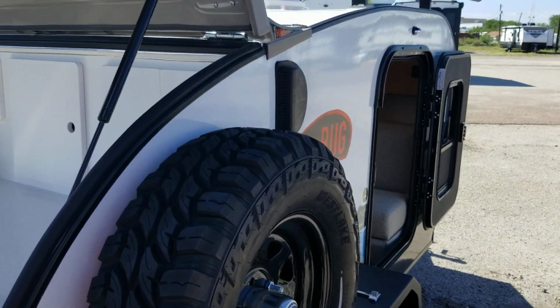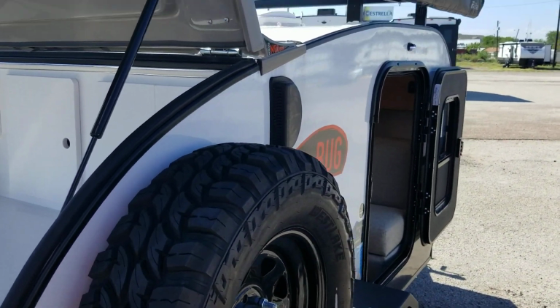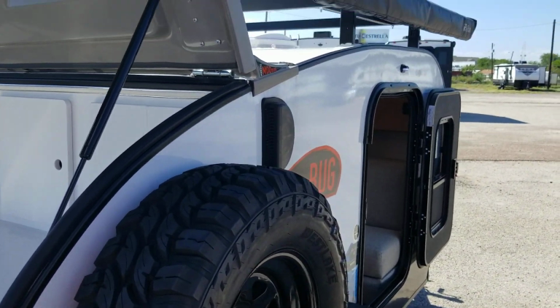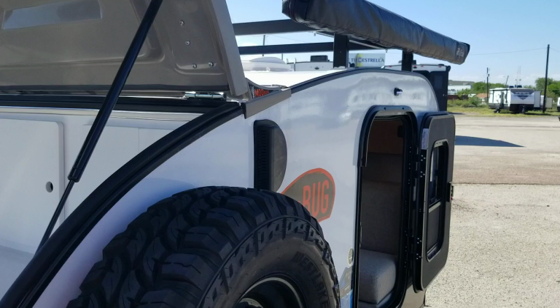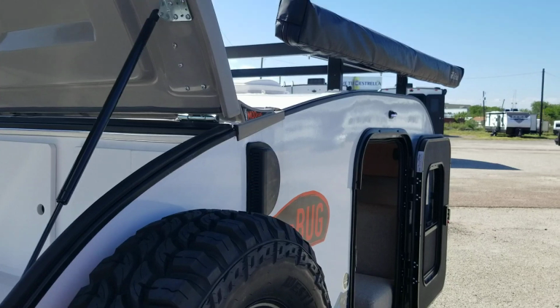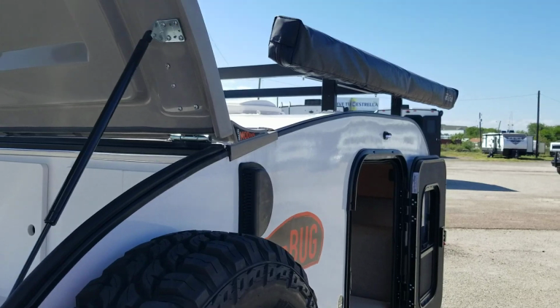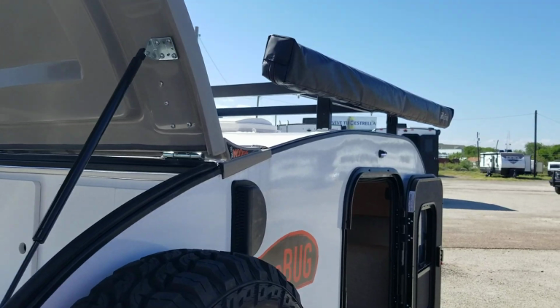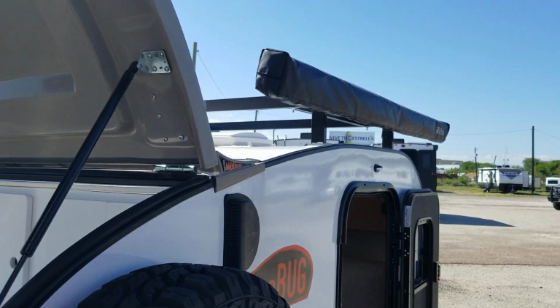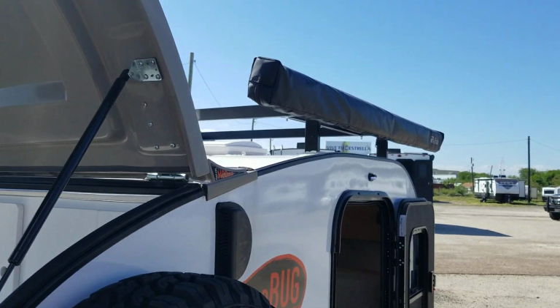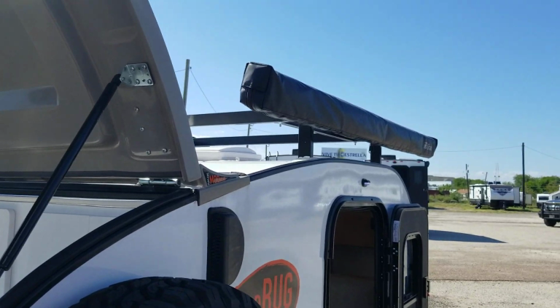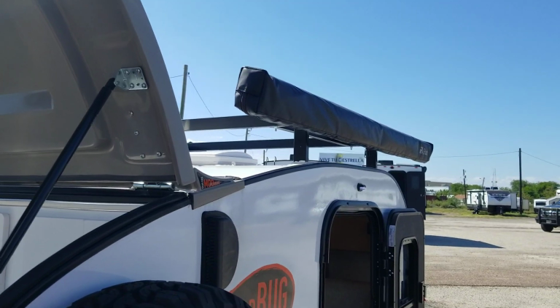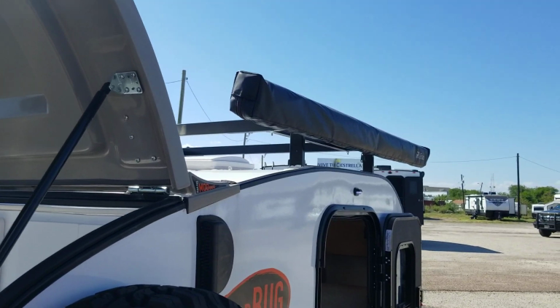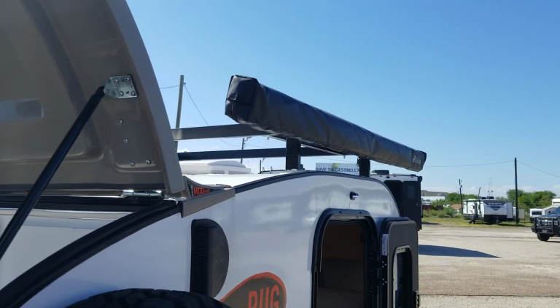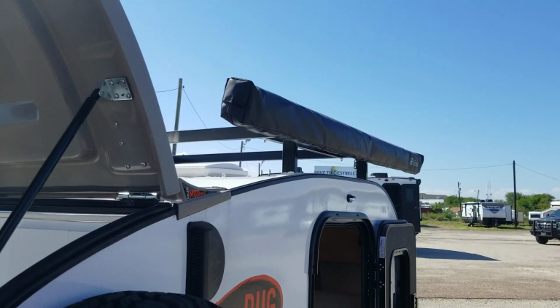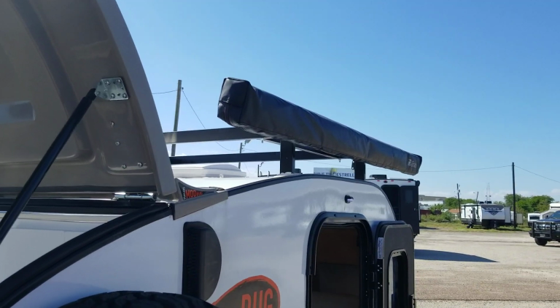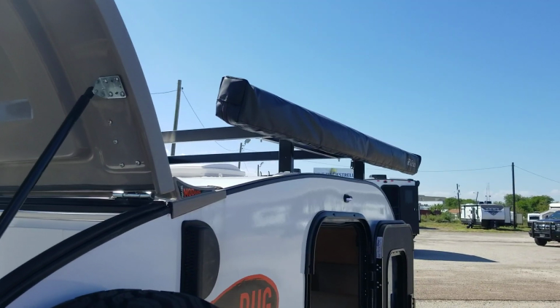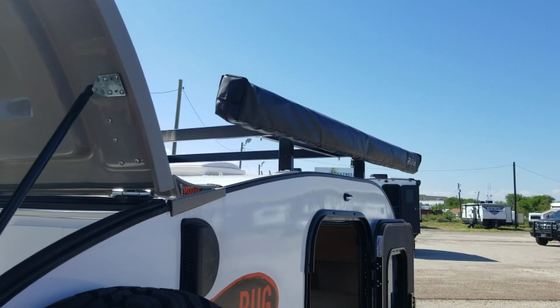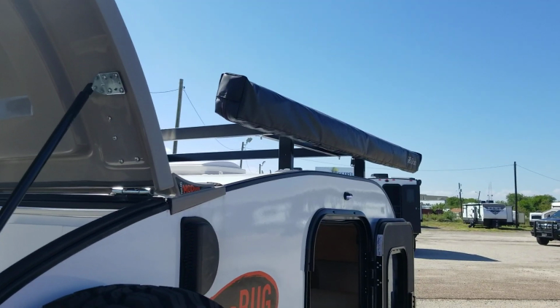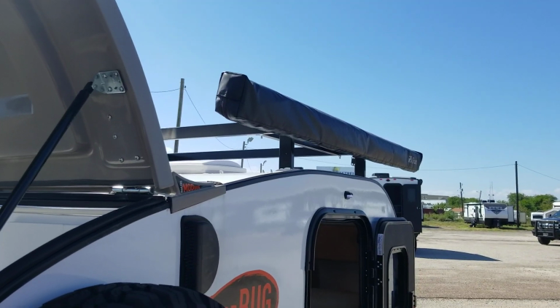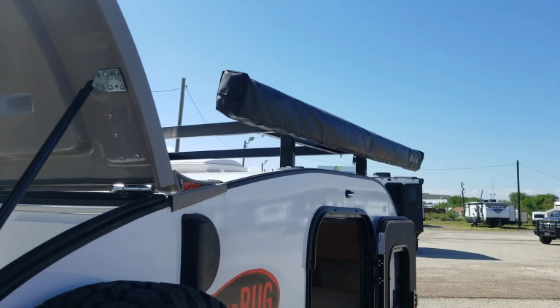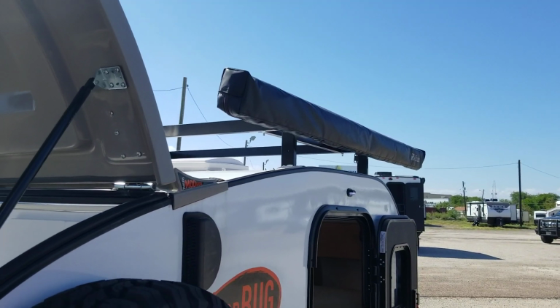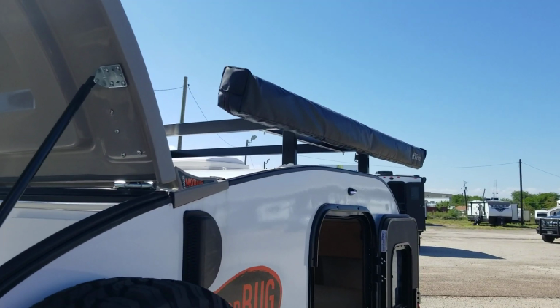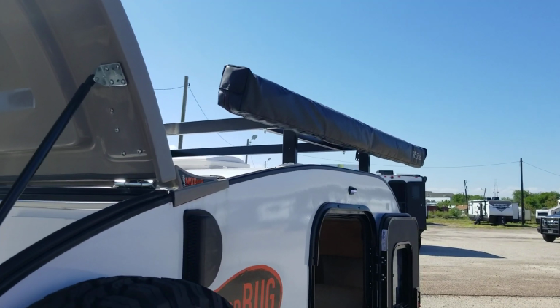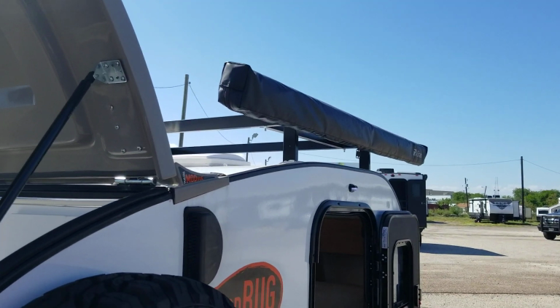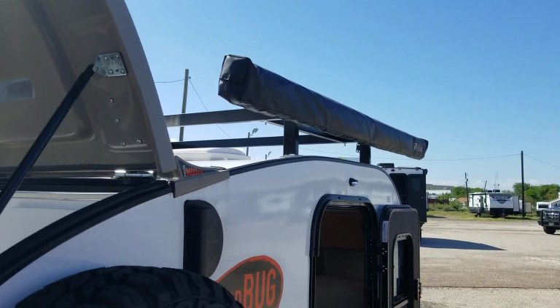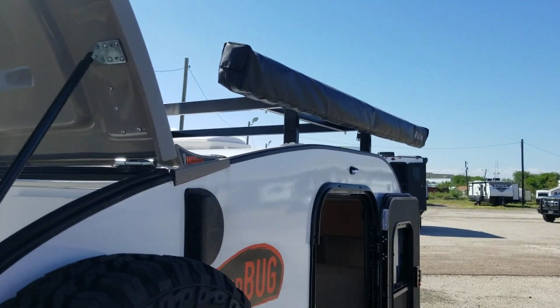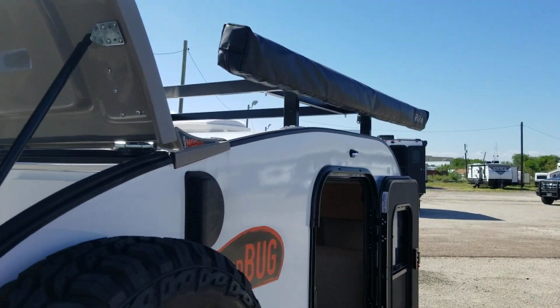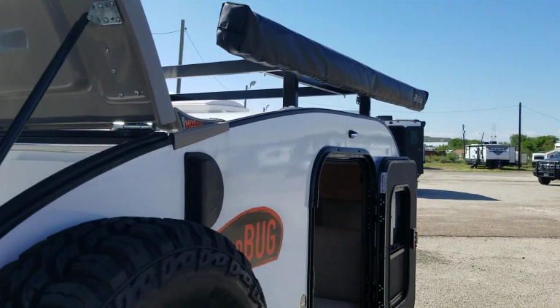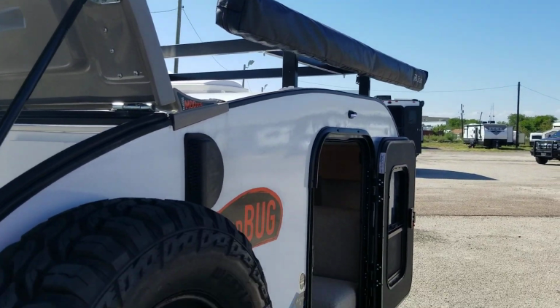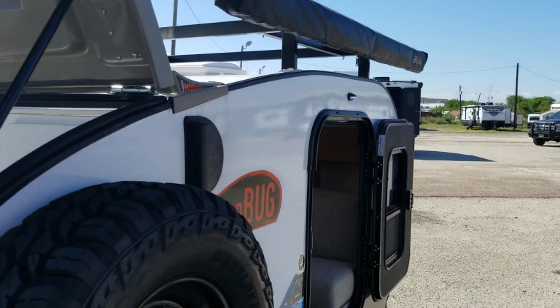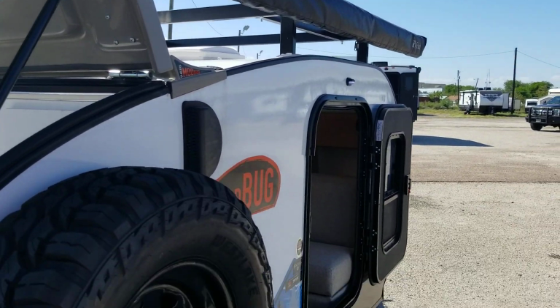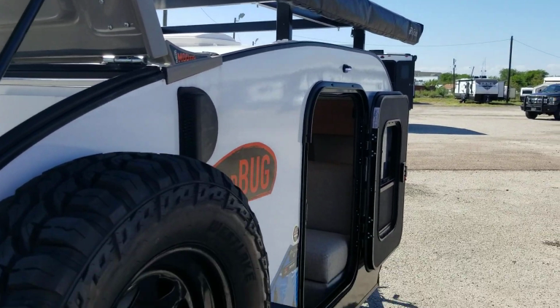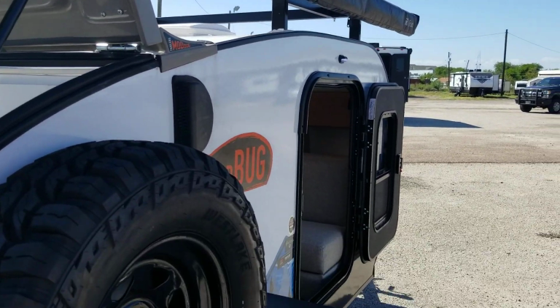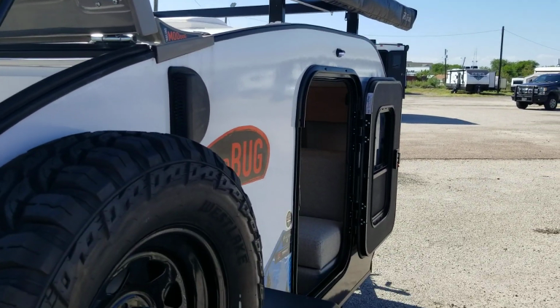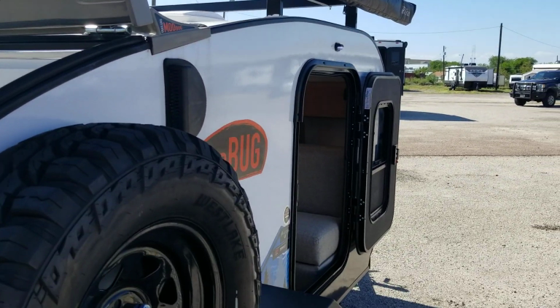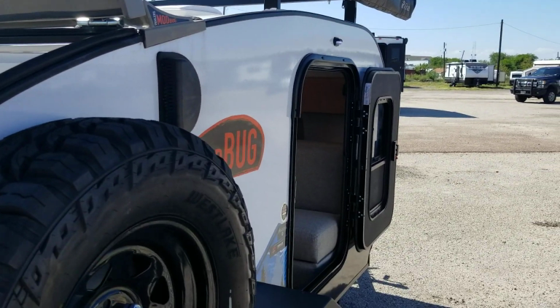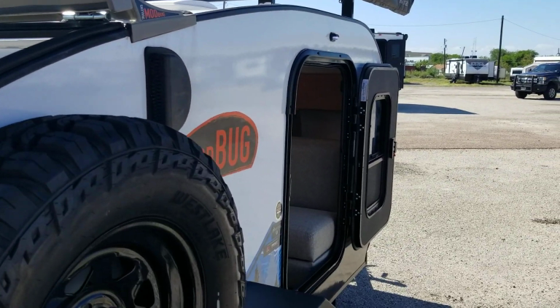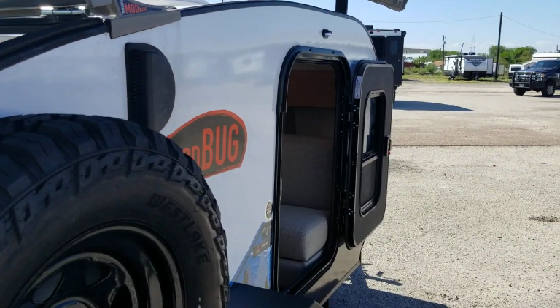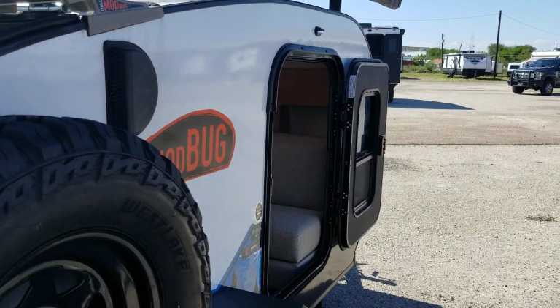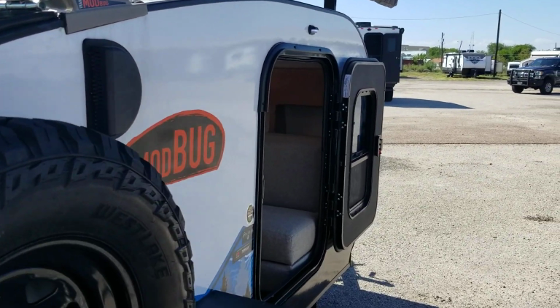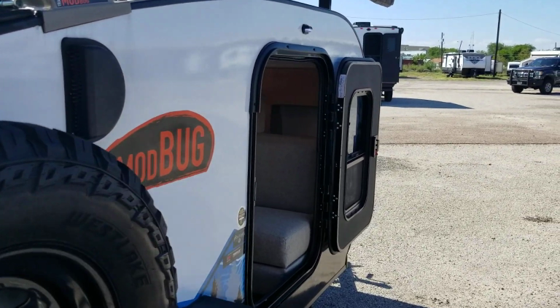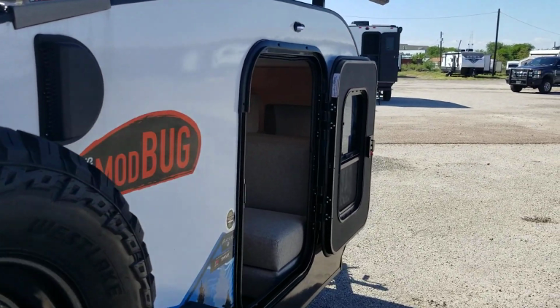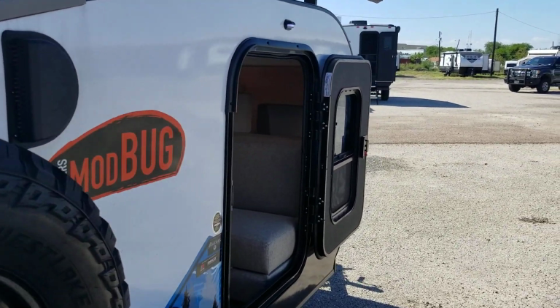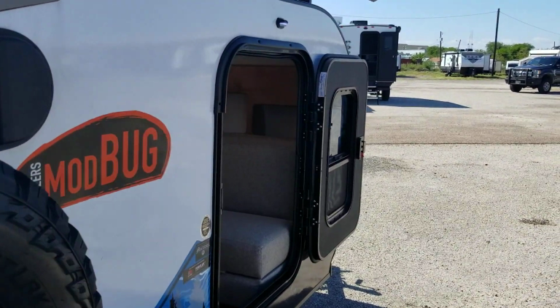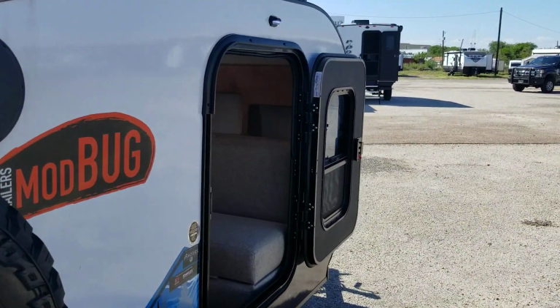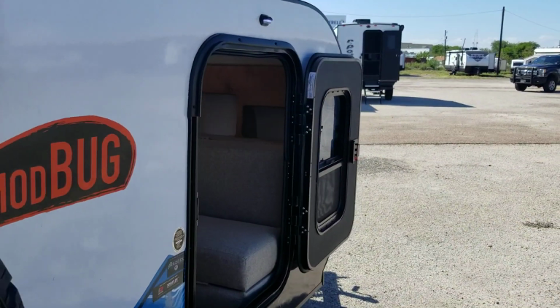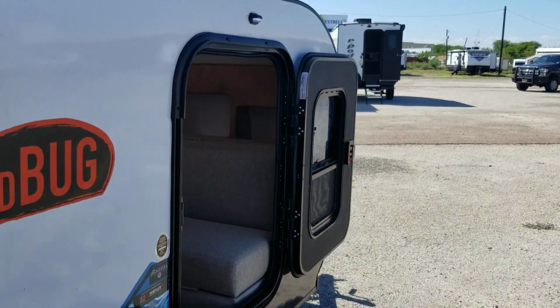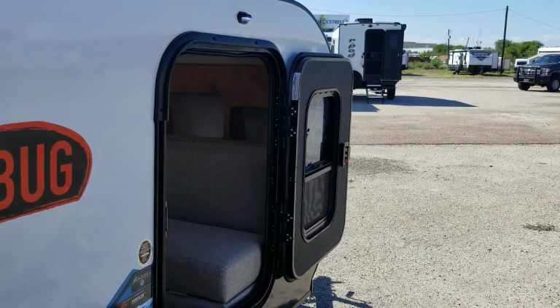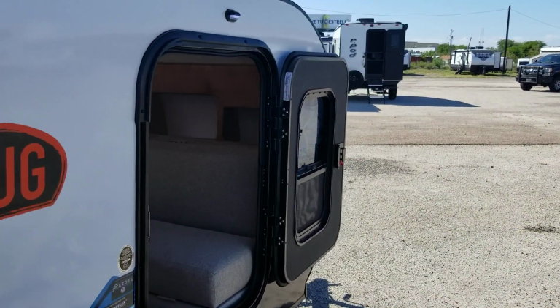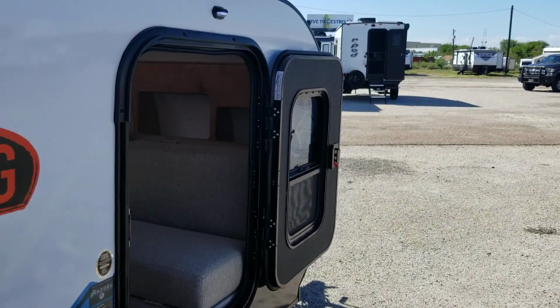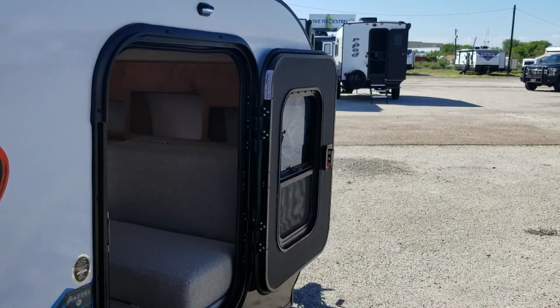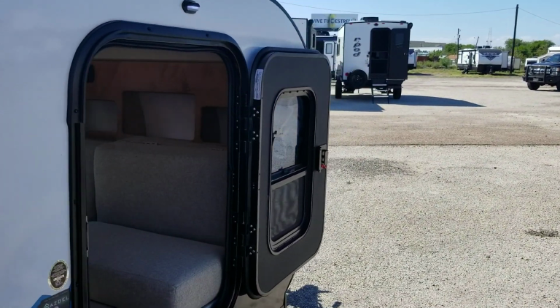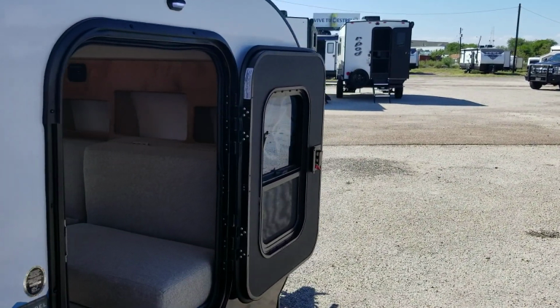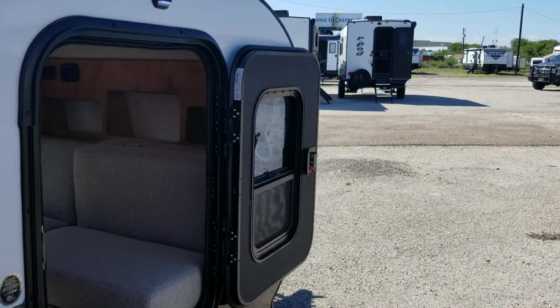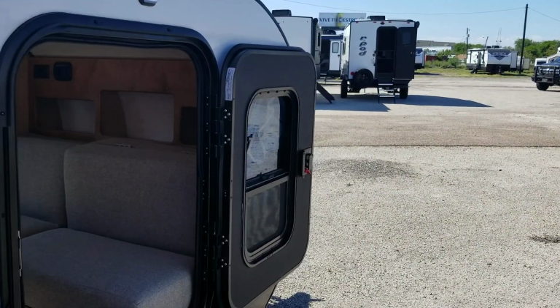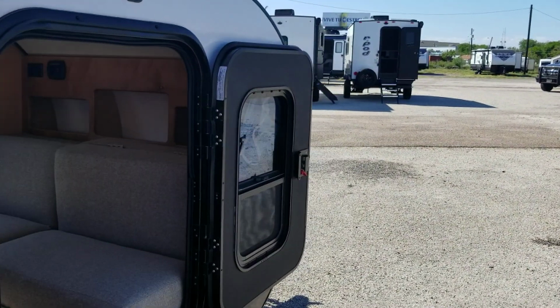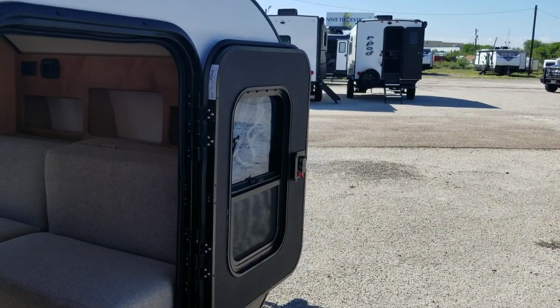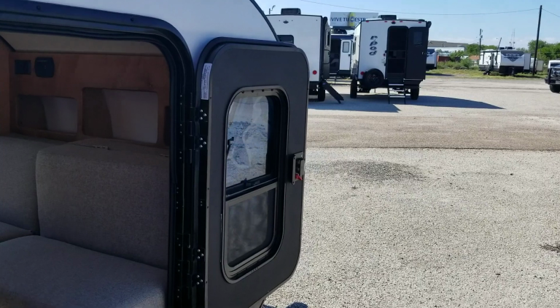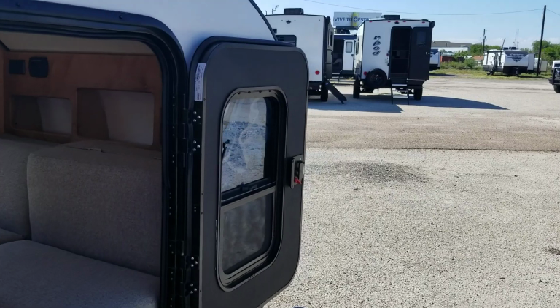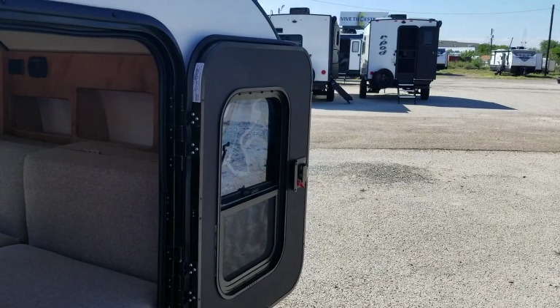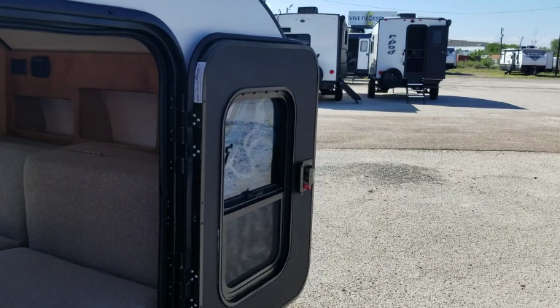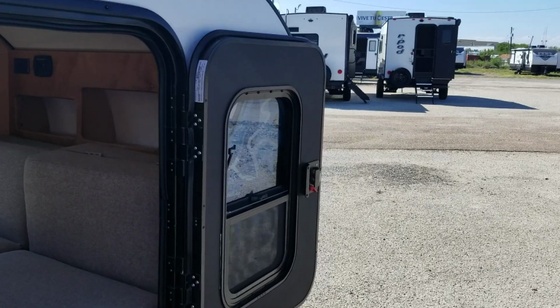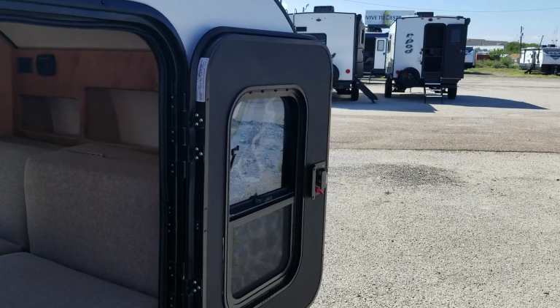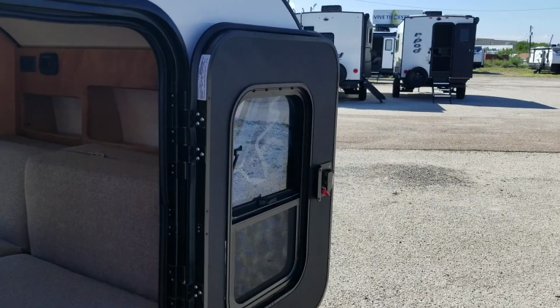It's got an awning — everything you need to go camping.